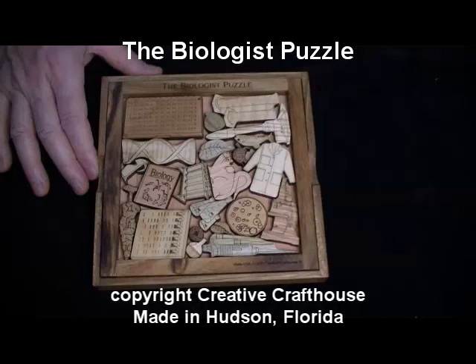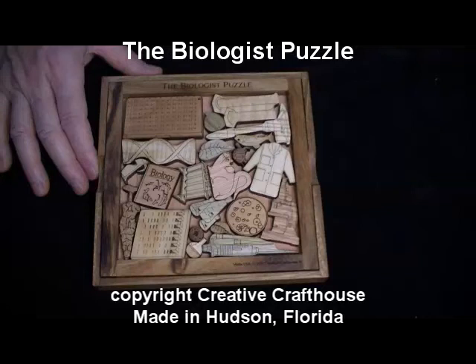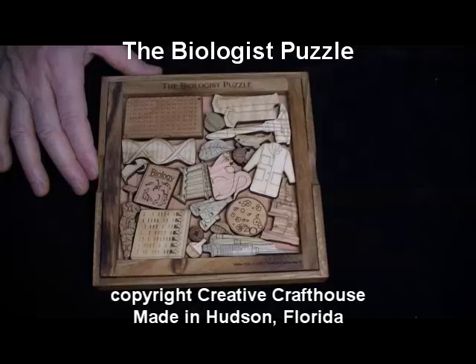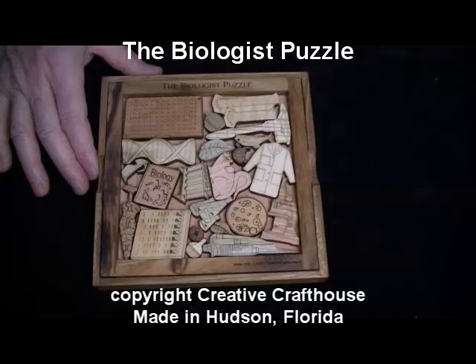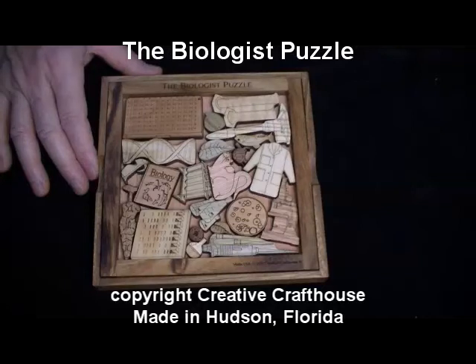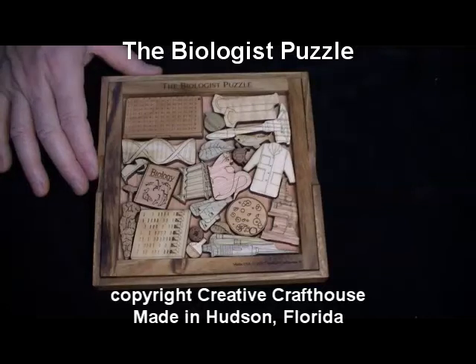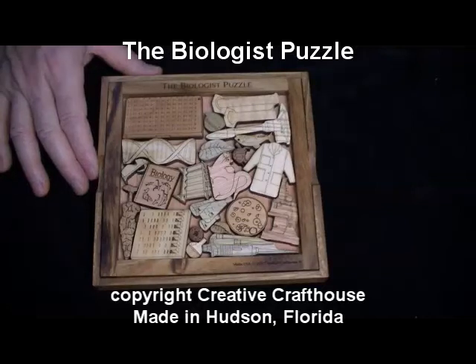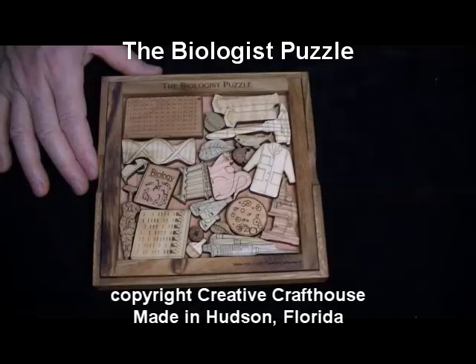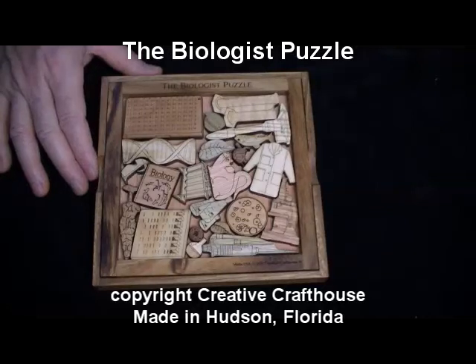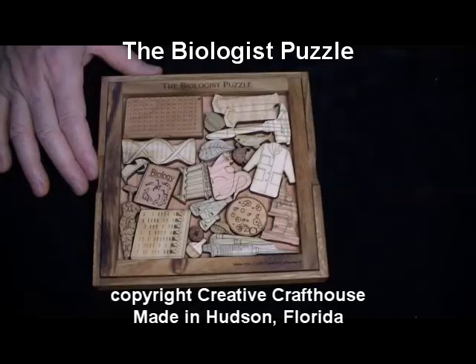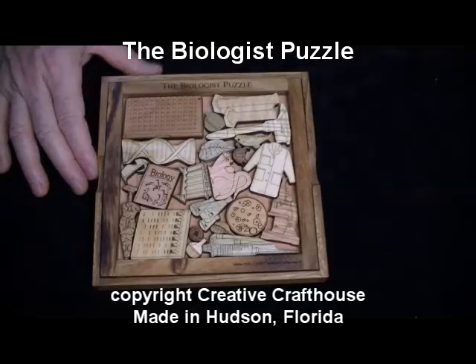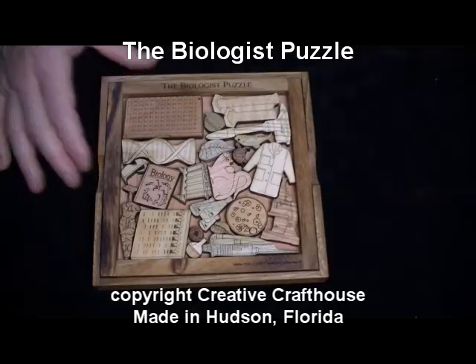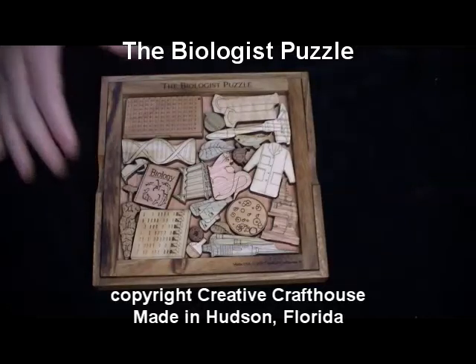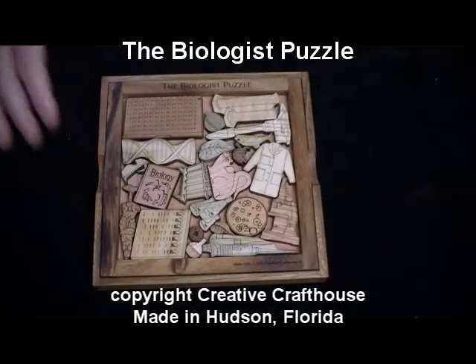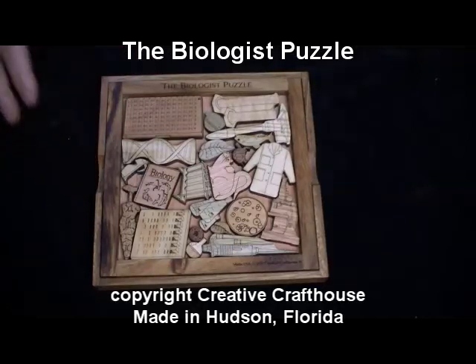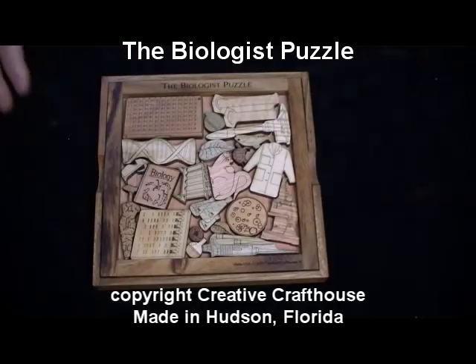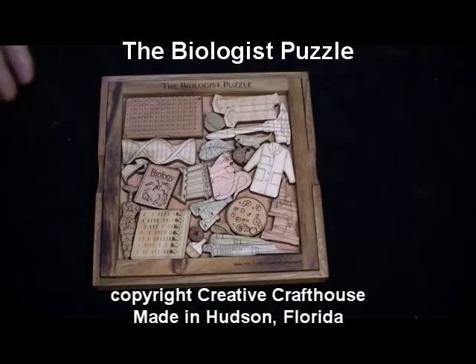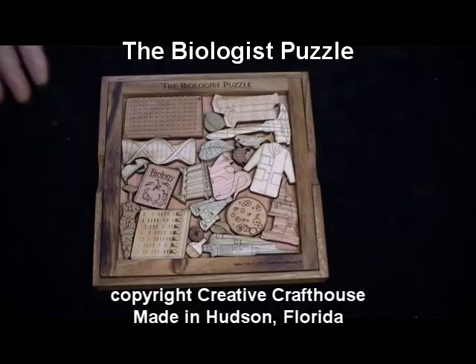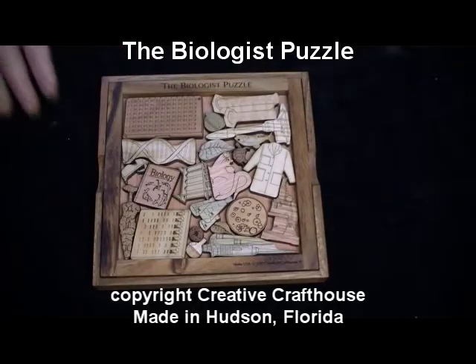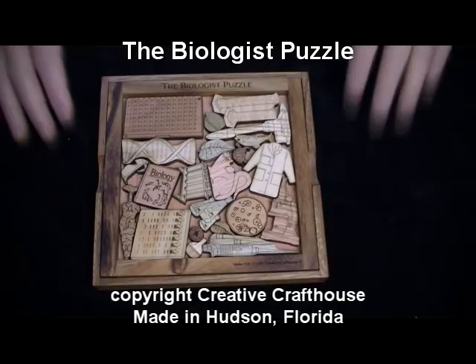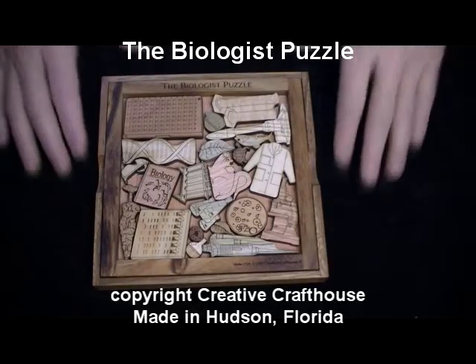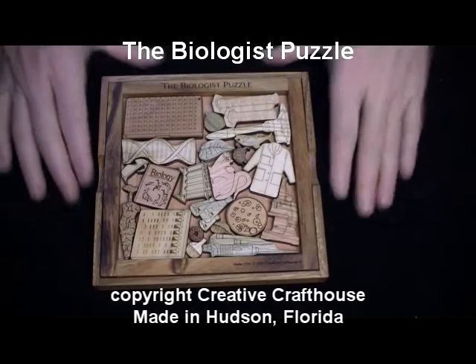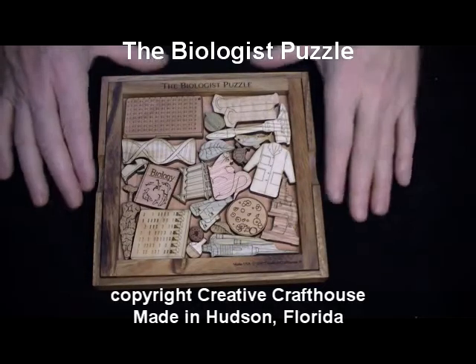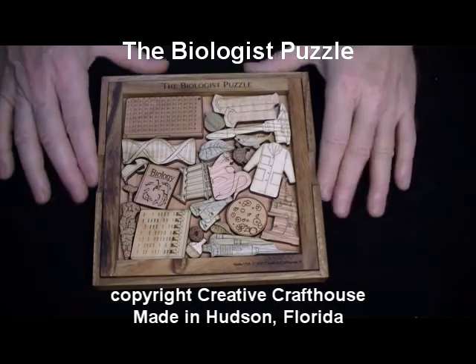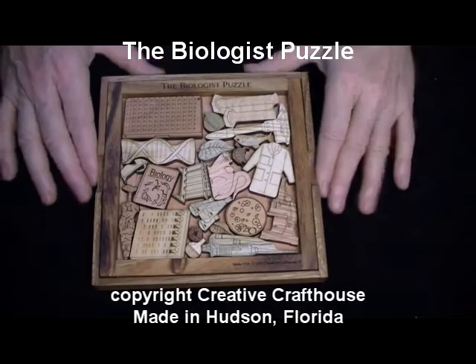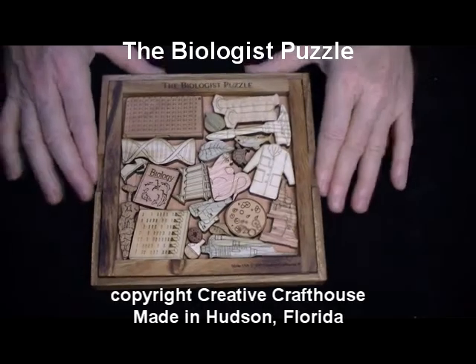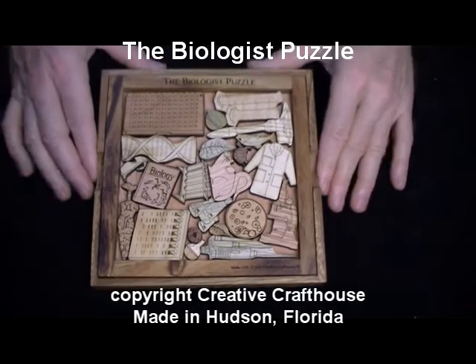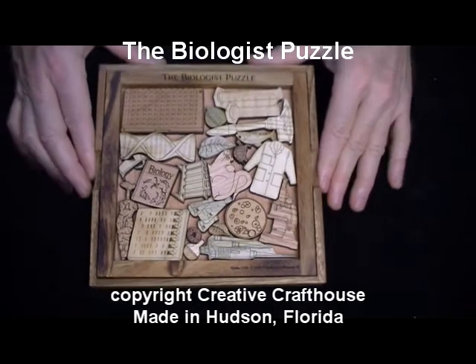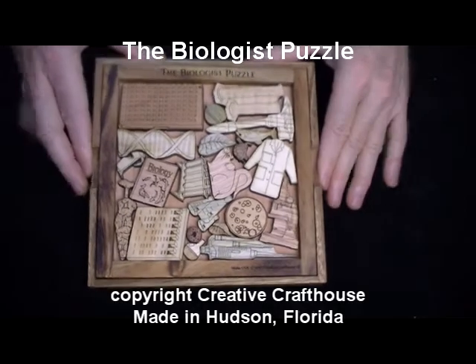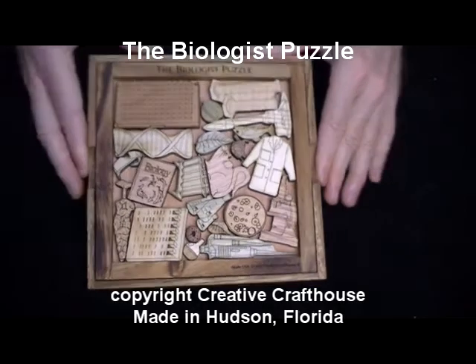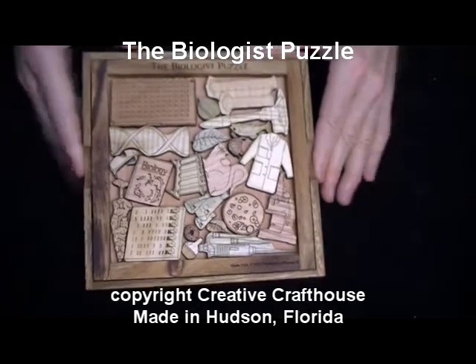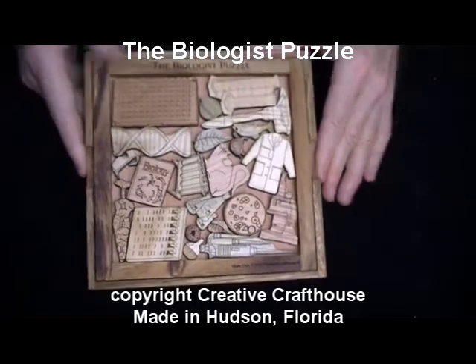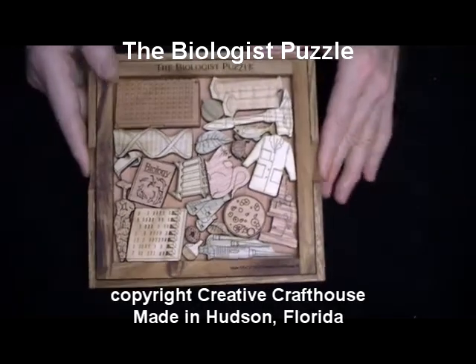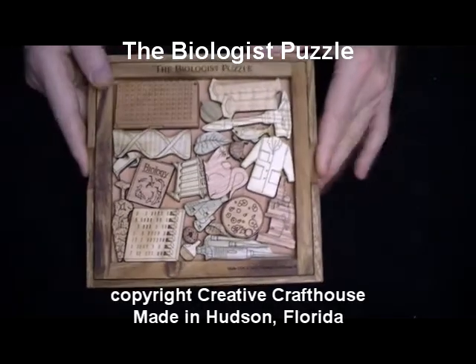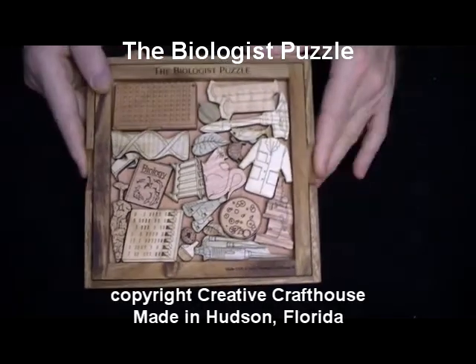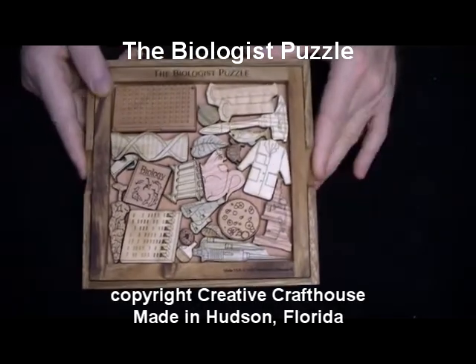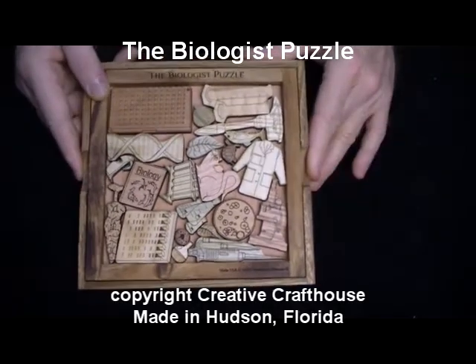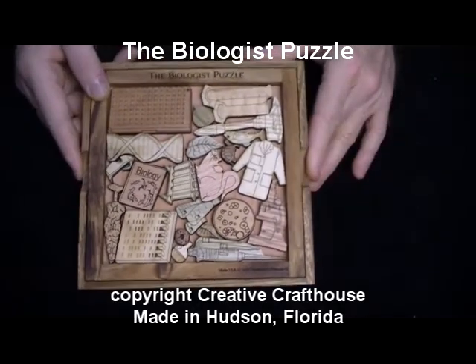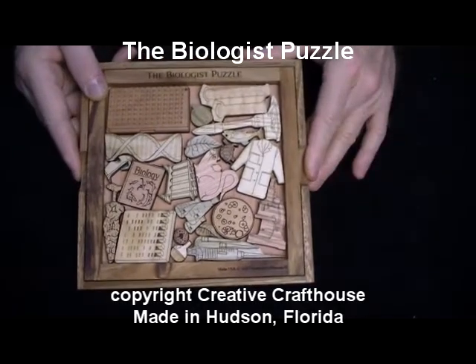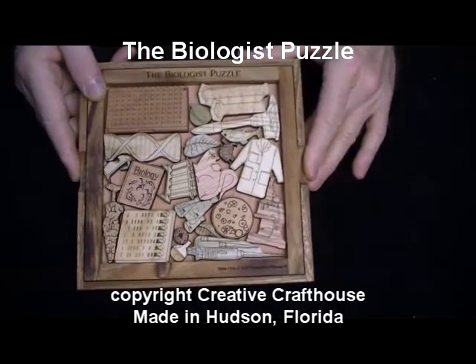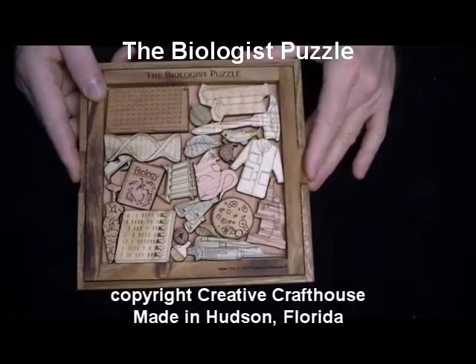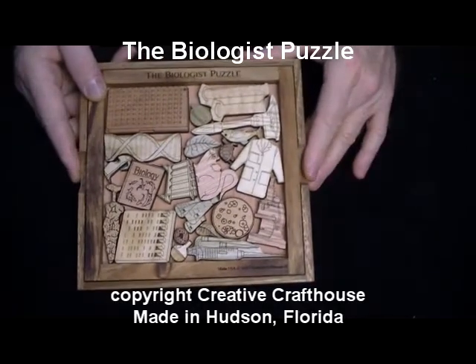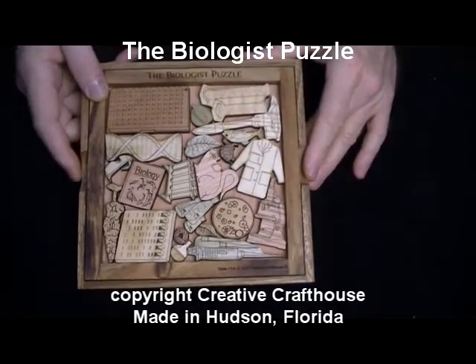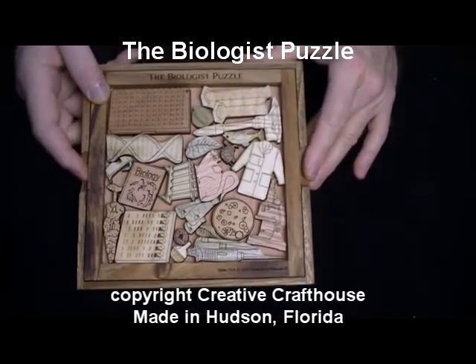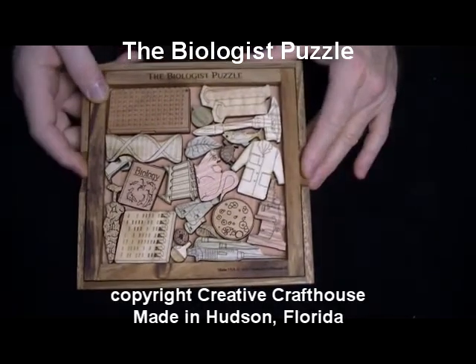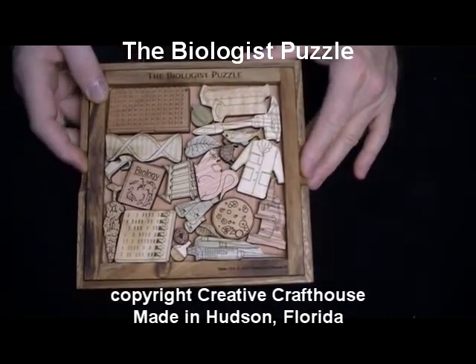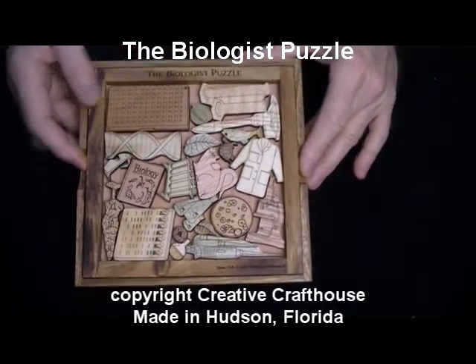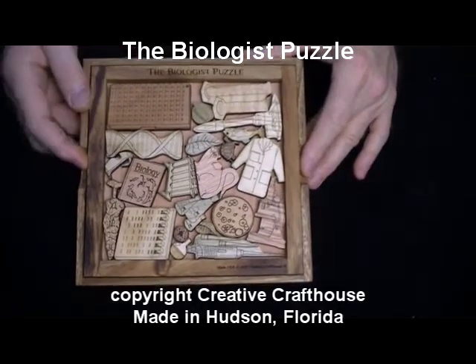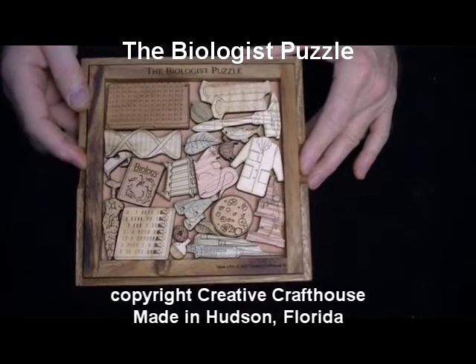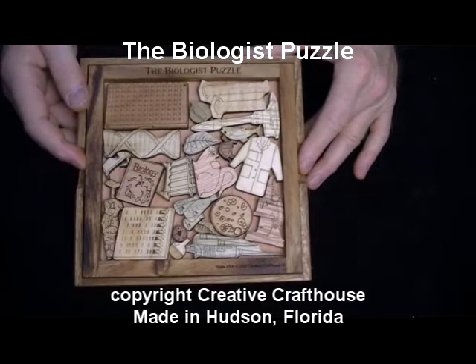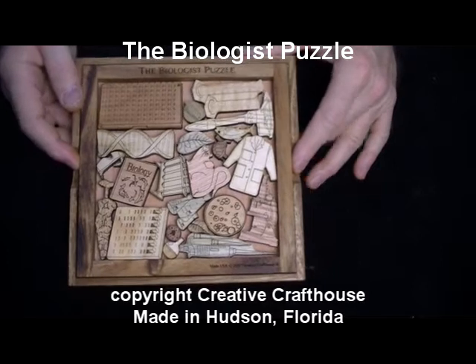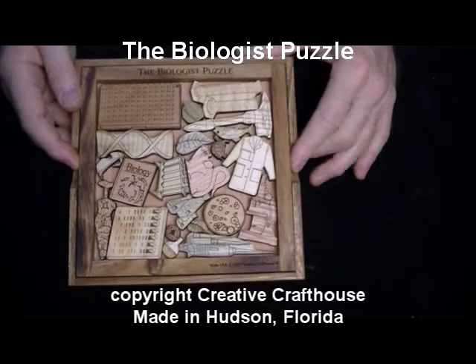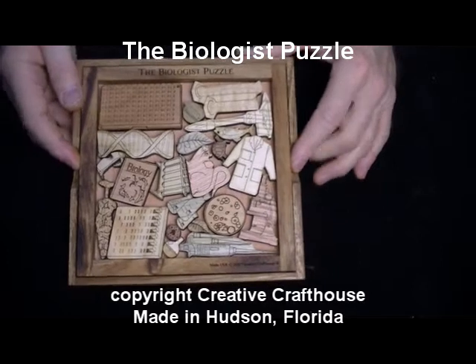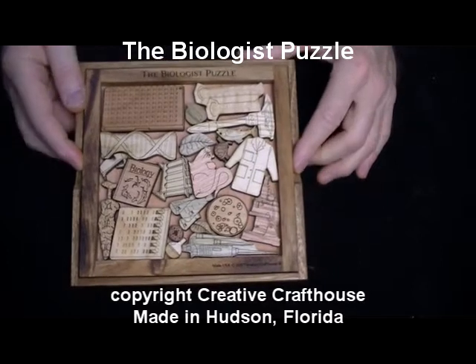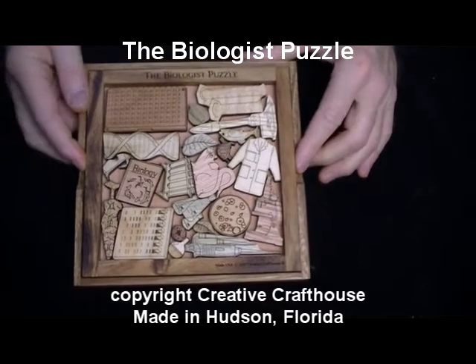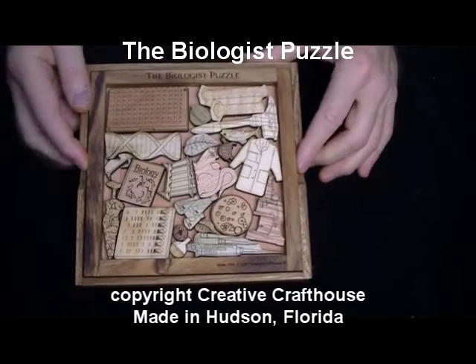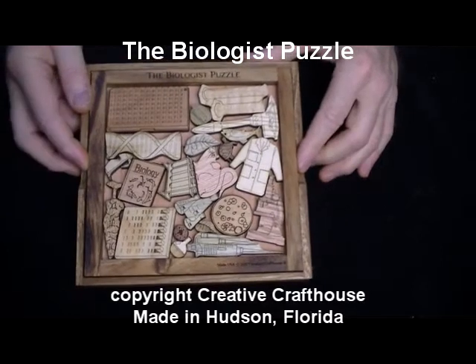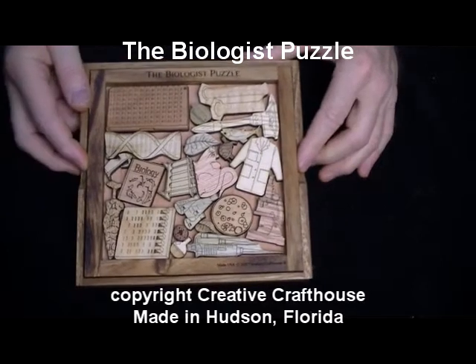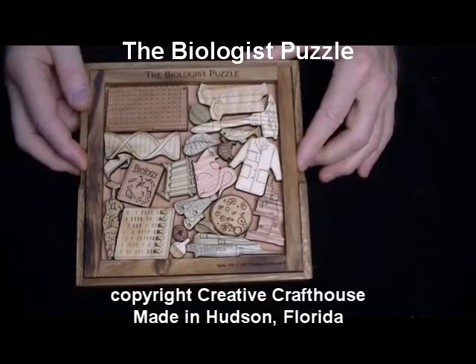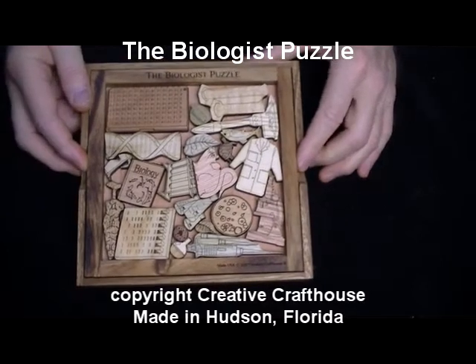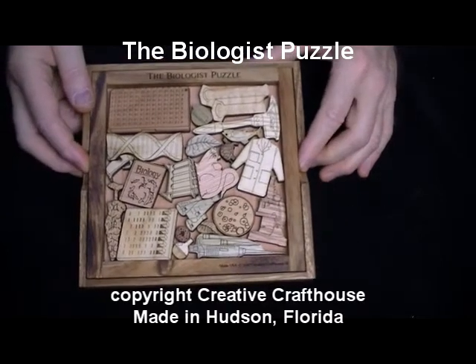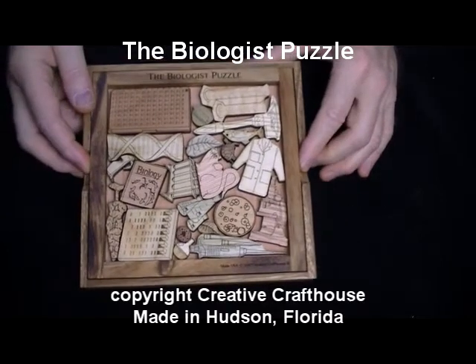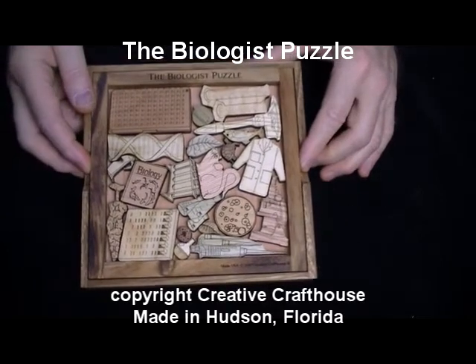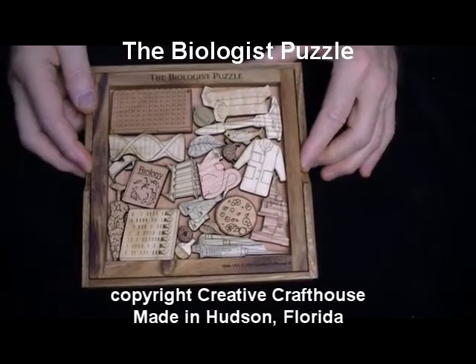Hi folks, David here from Creative Craft House, to show you our Biologist Puzzle — the latest in our series of Picture Frame Puzzles.